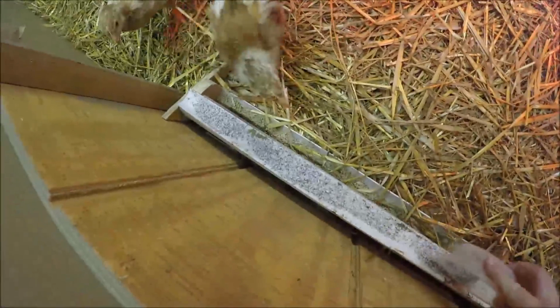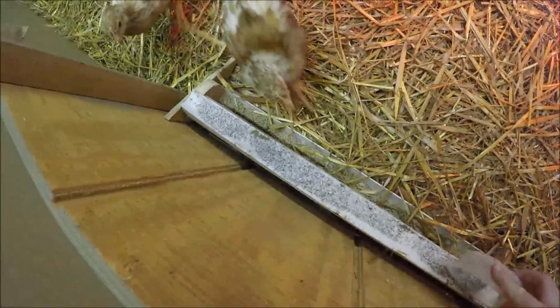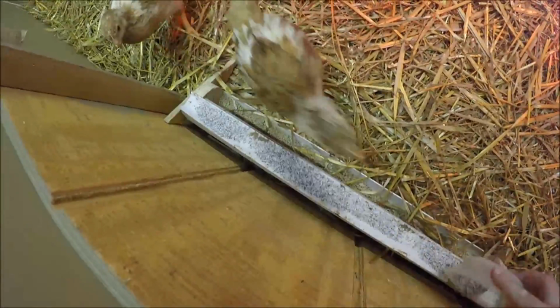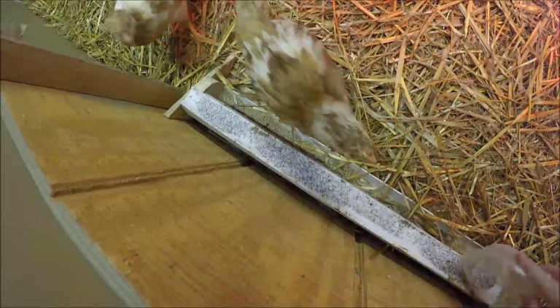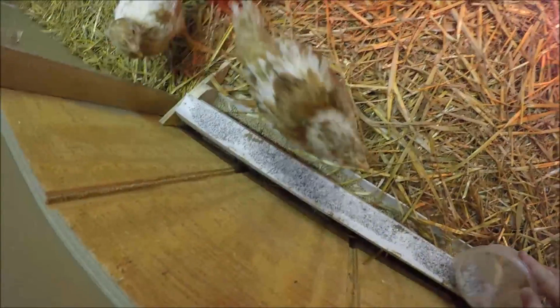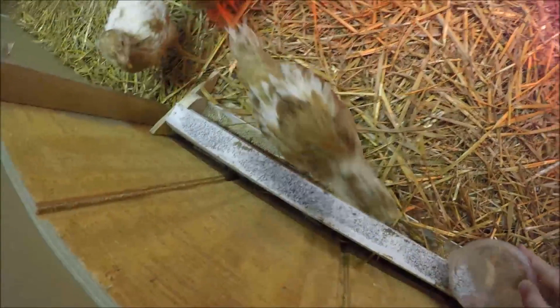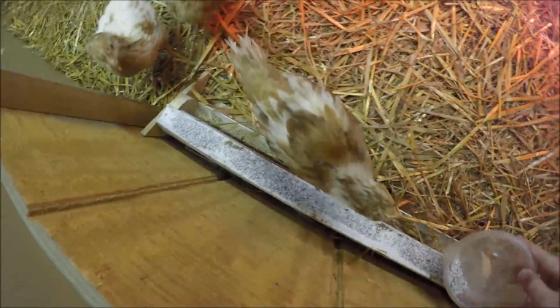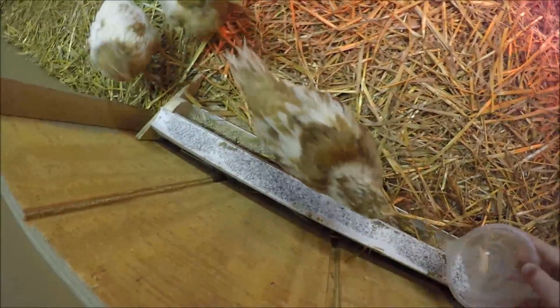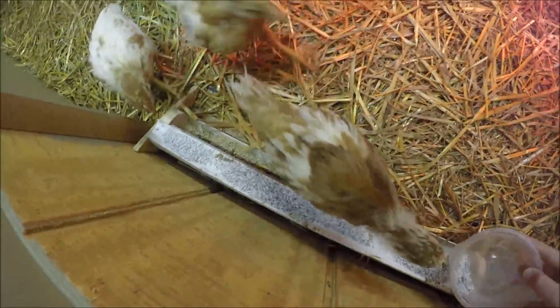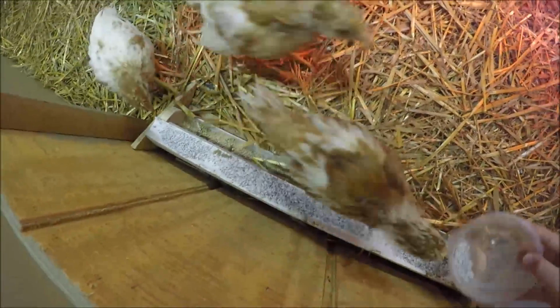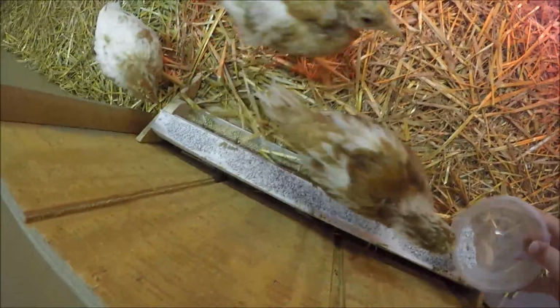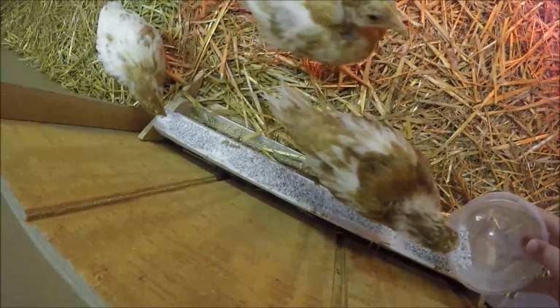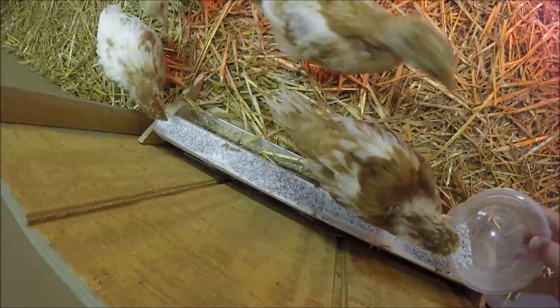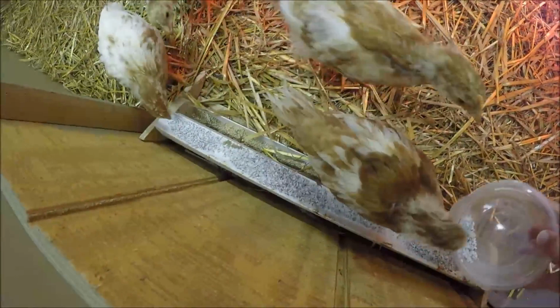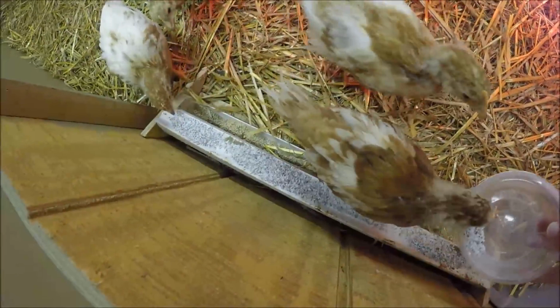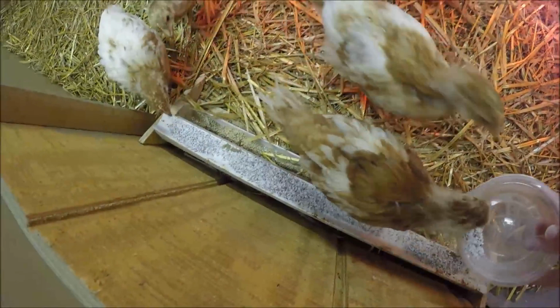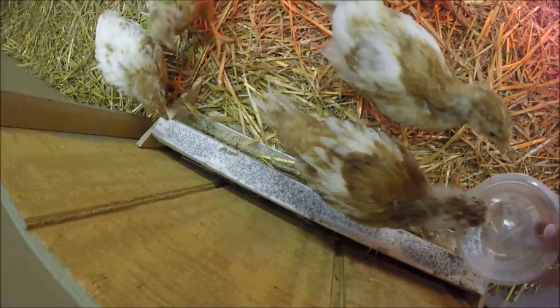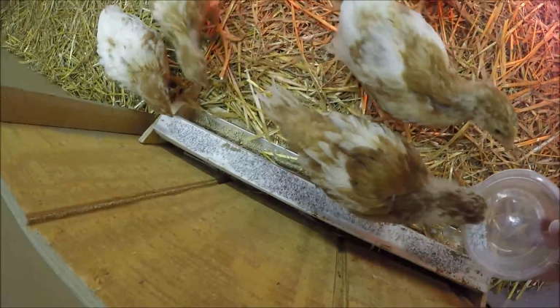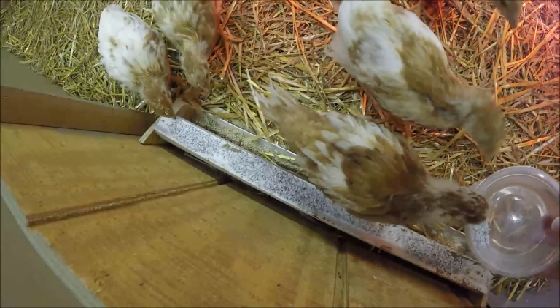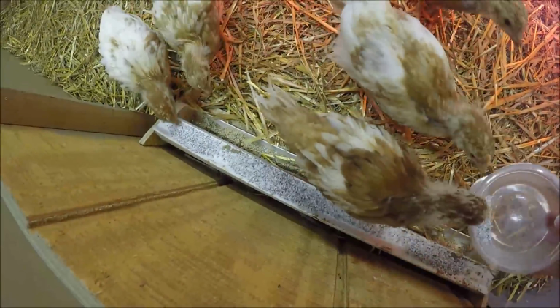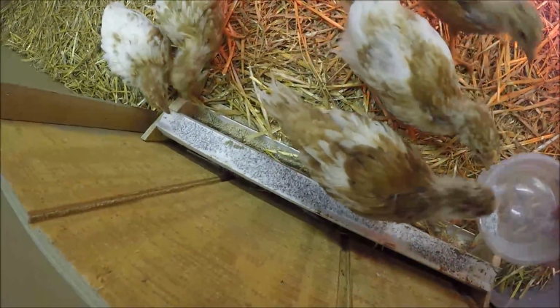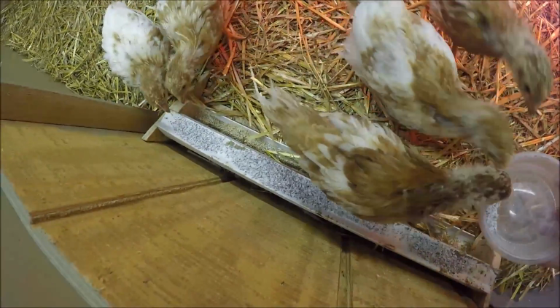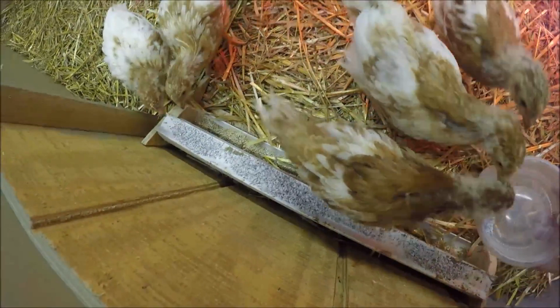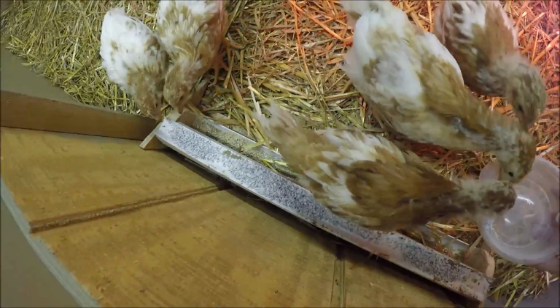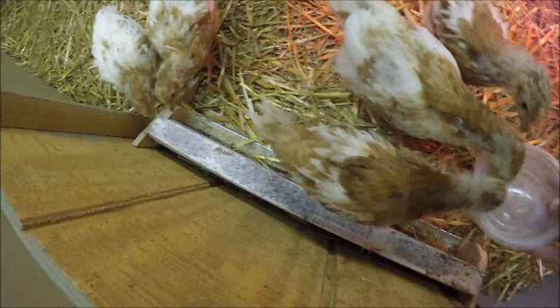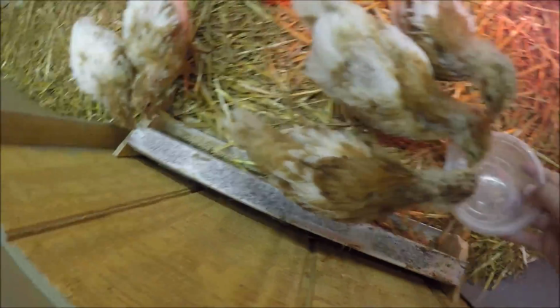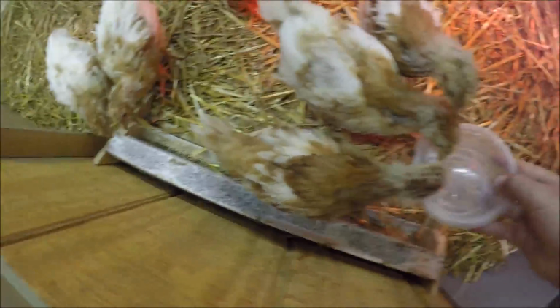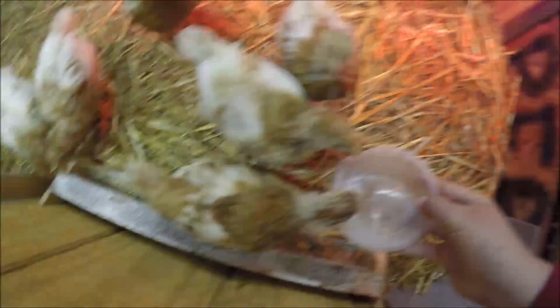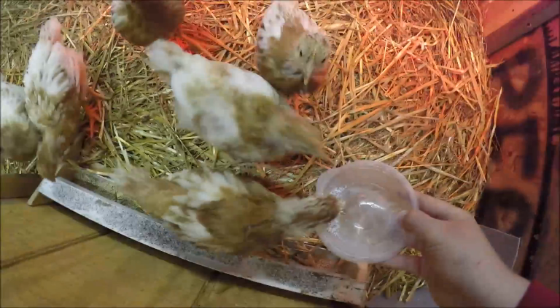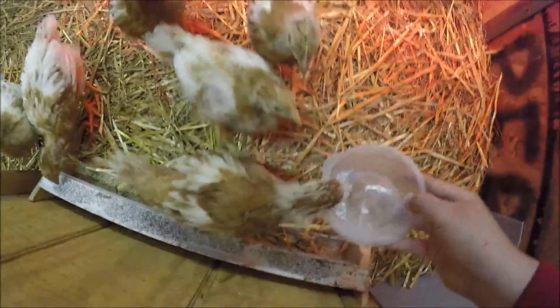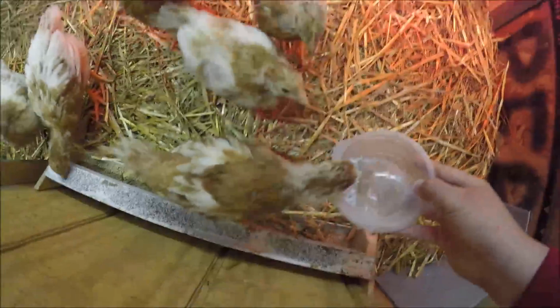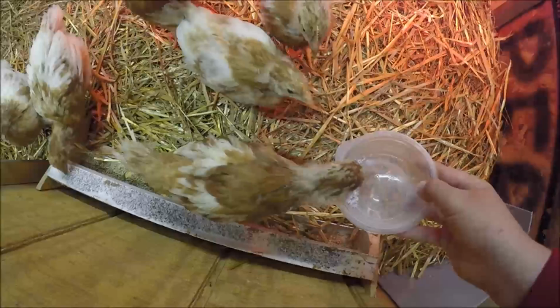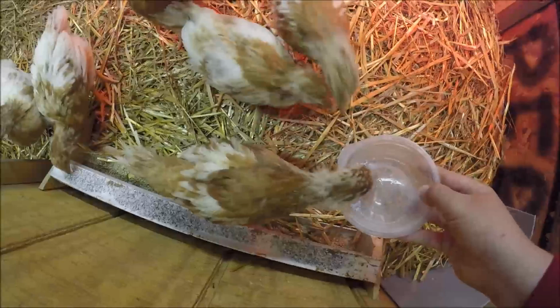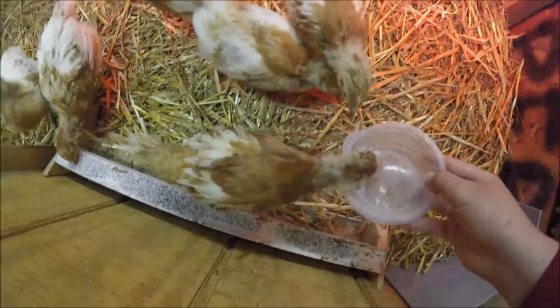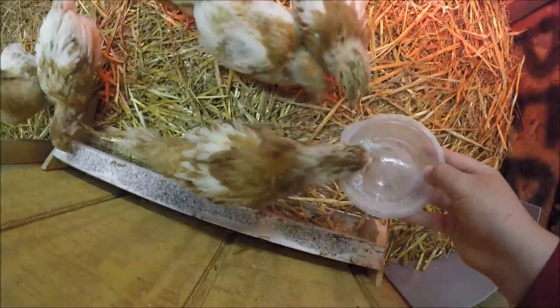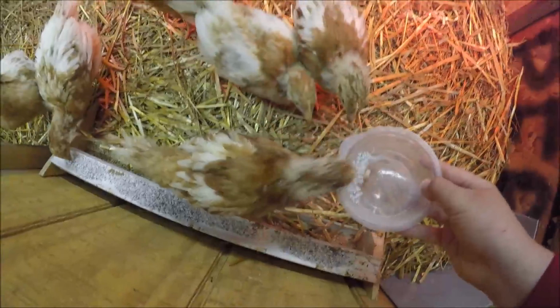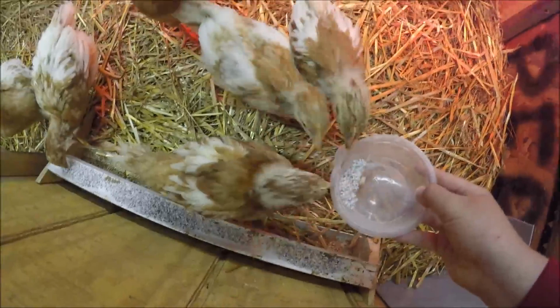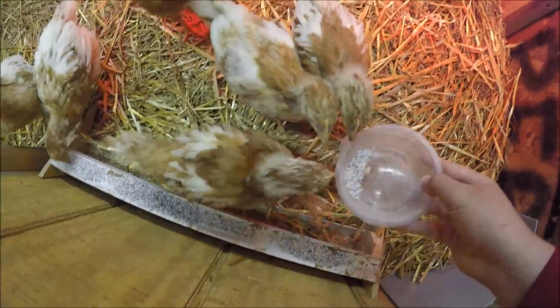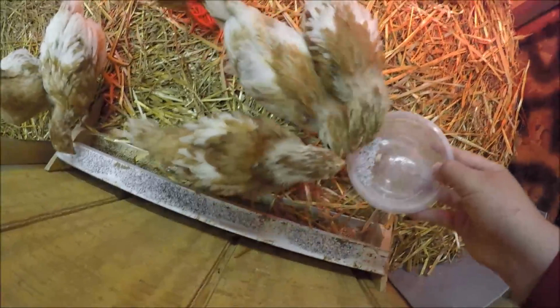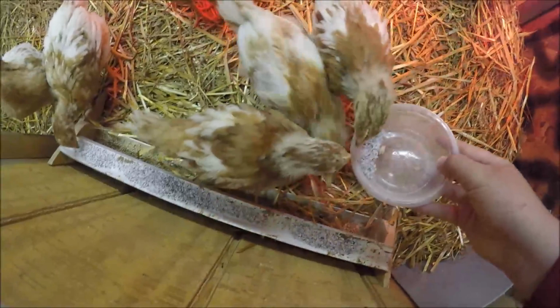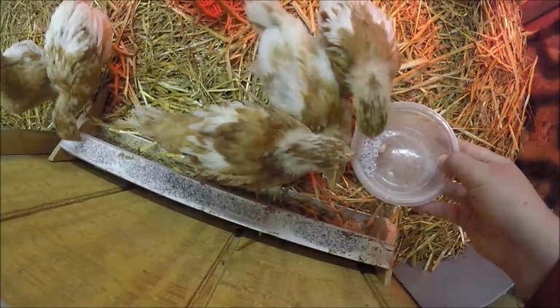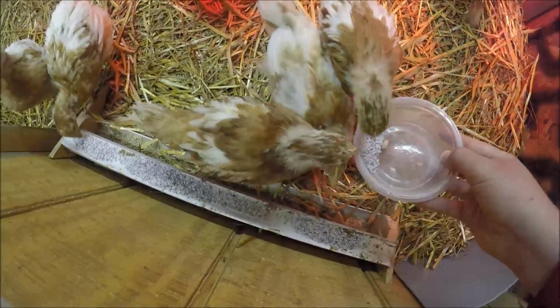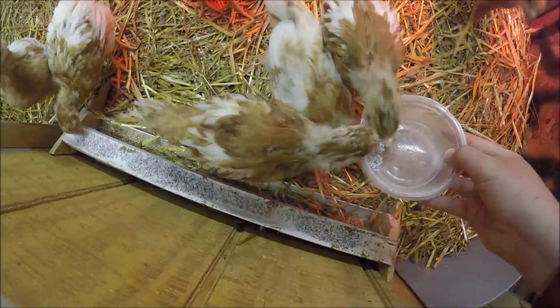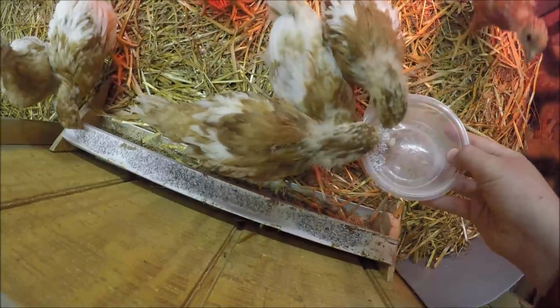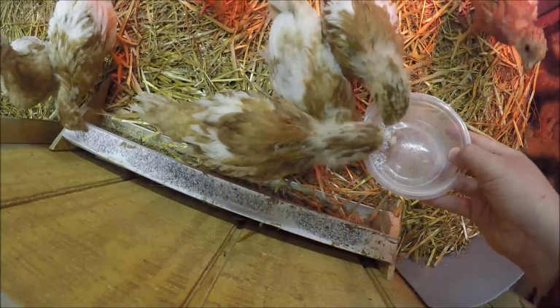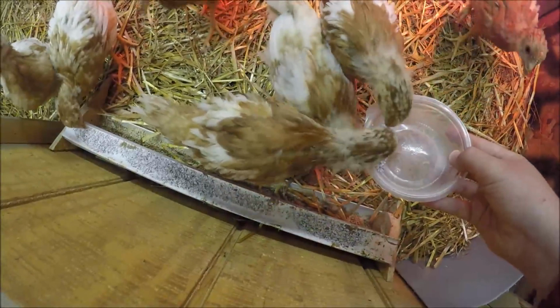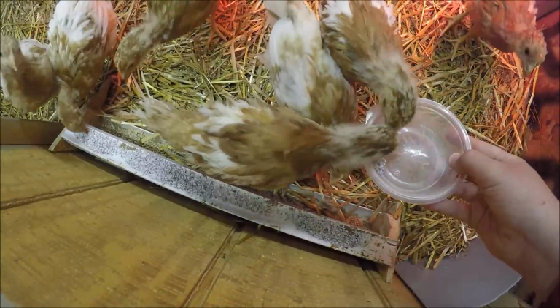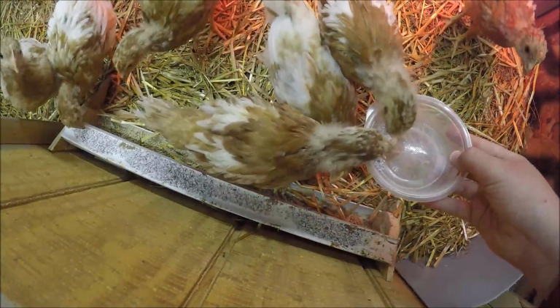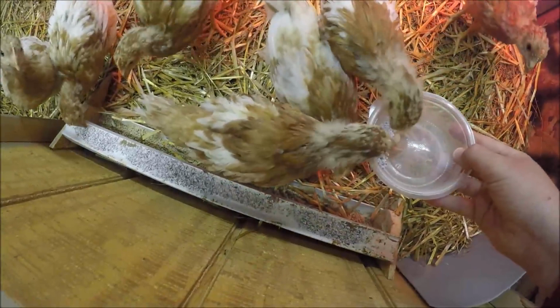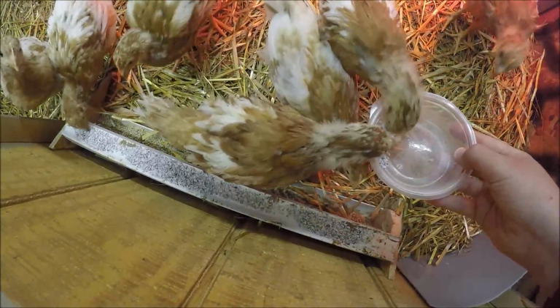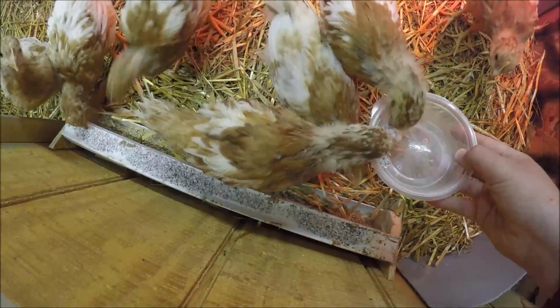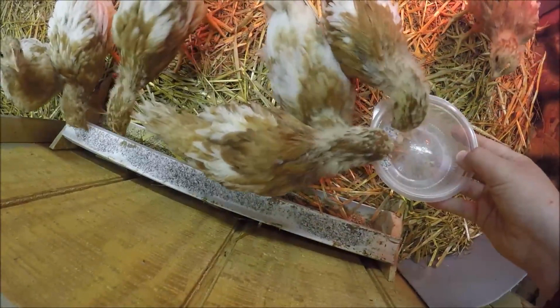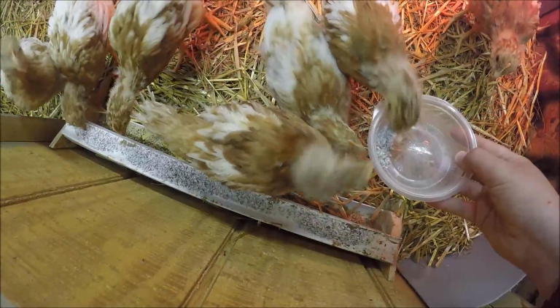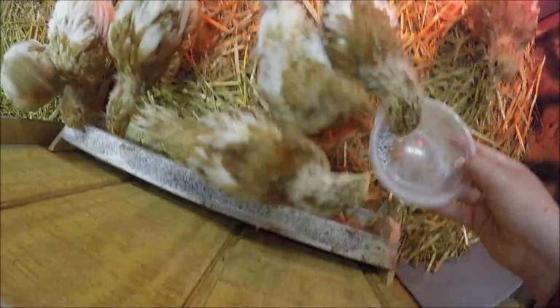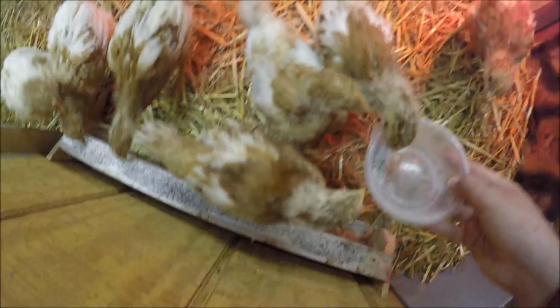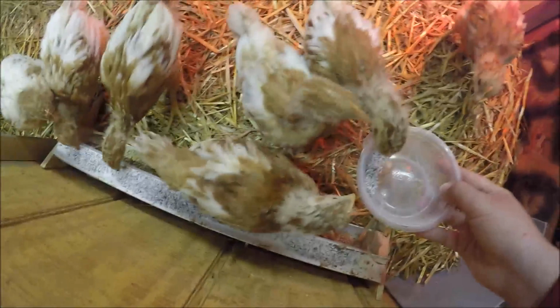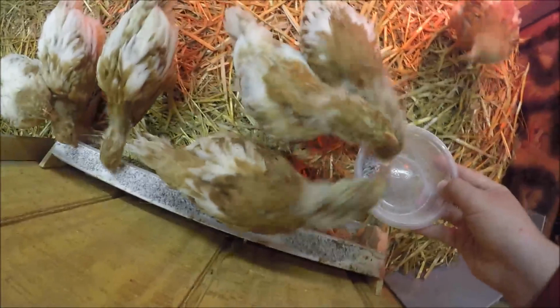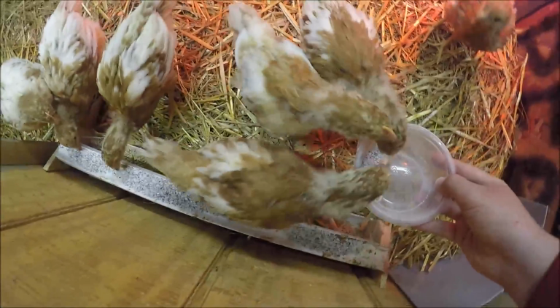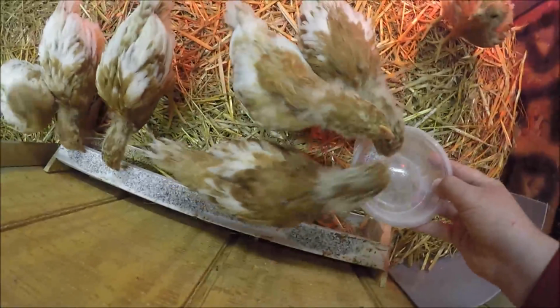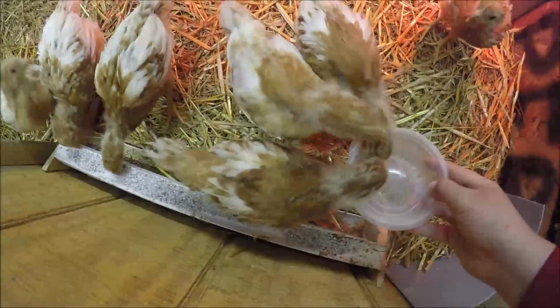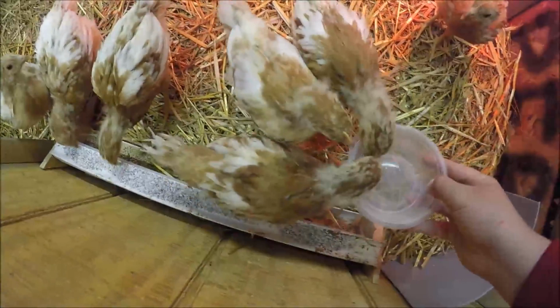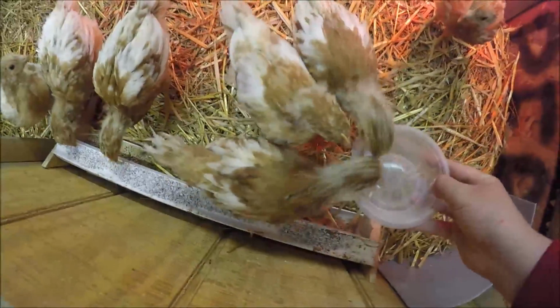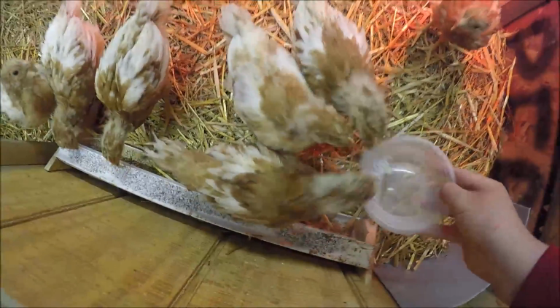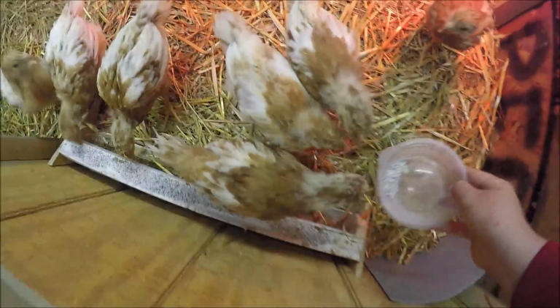That should be good and they'll just eat right out of it. Crazy chickens.